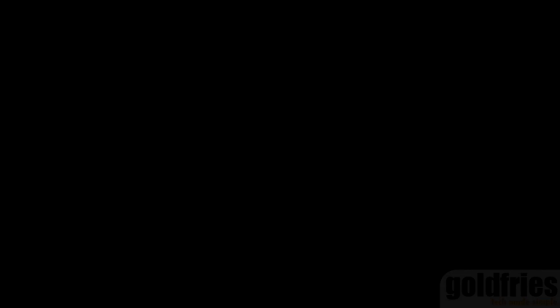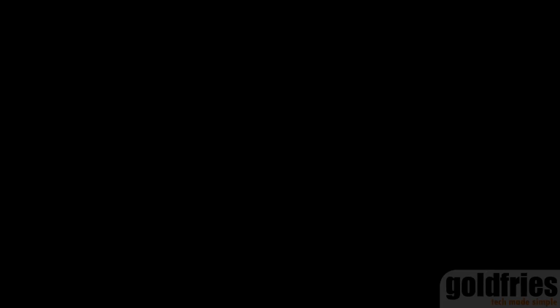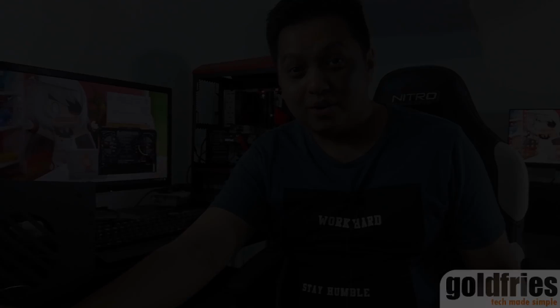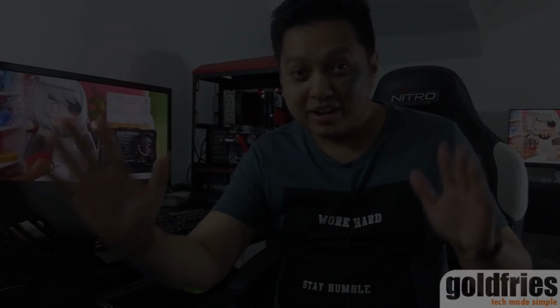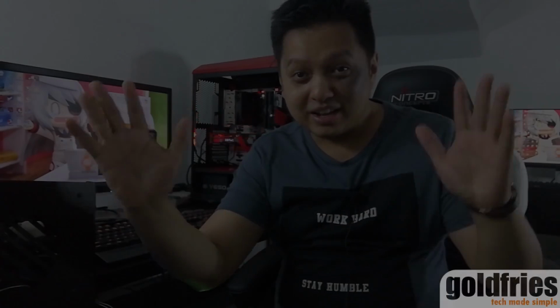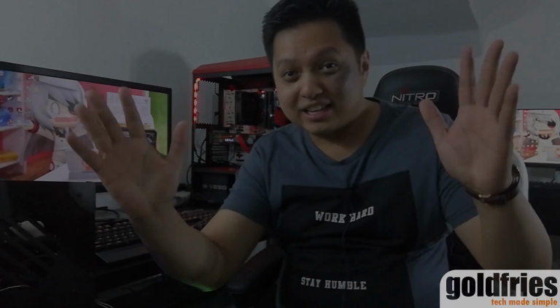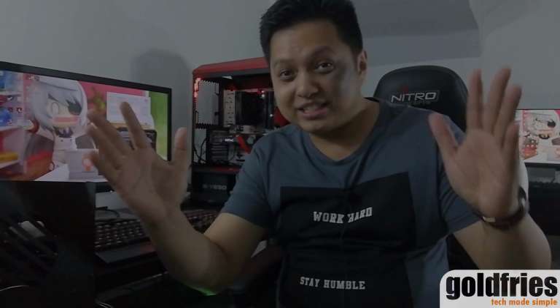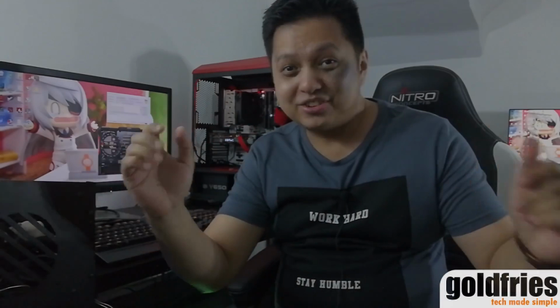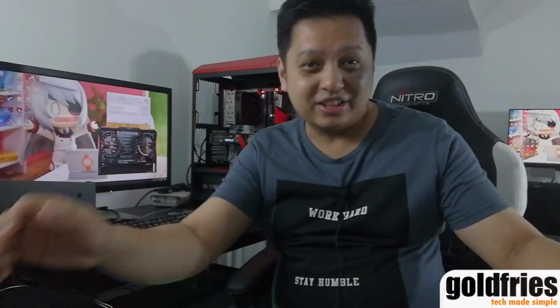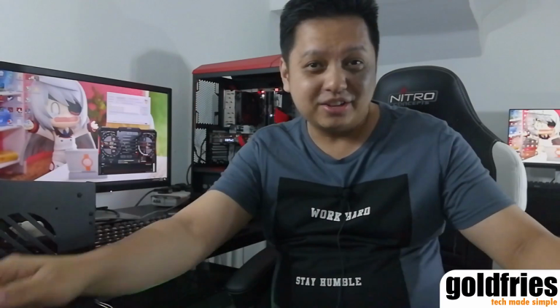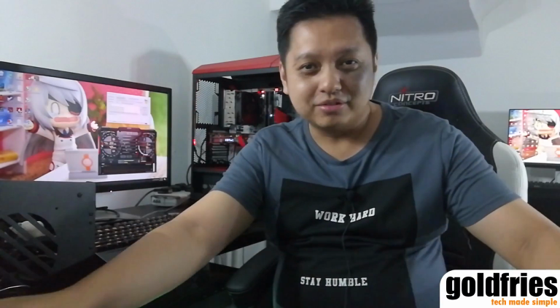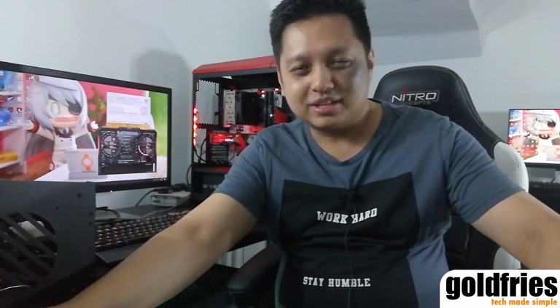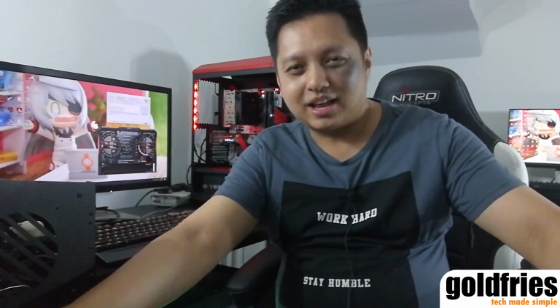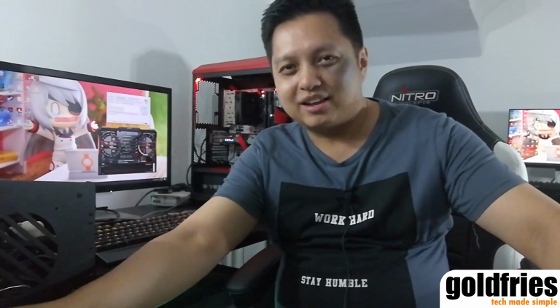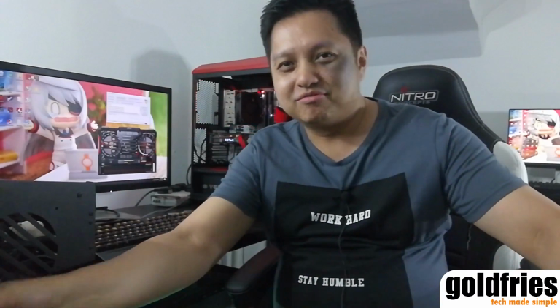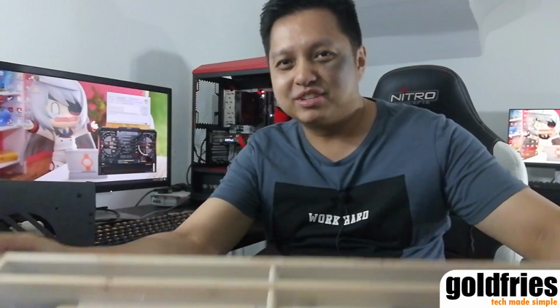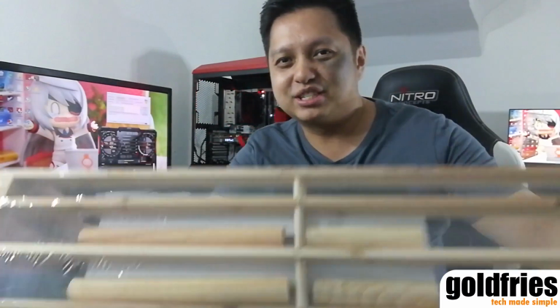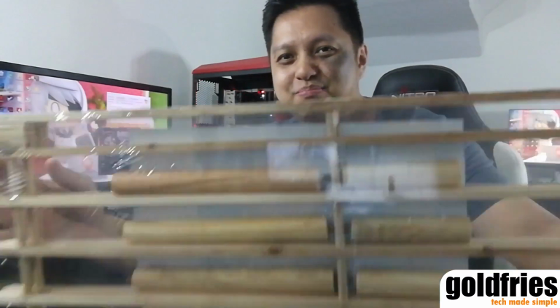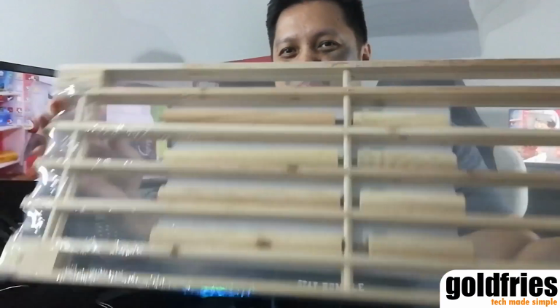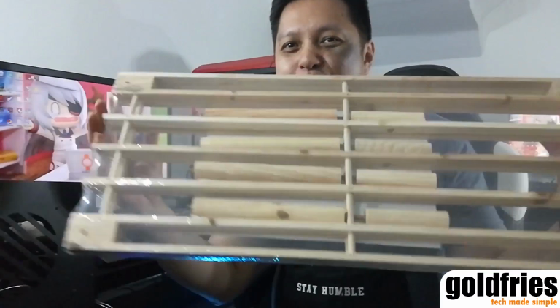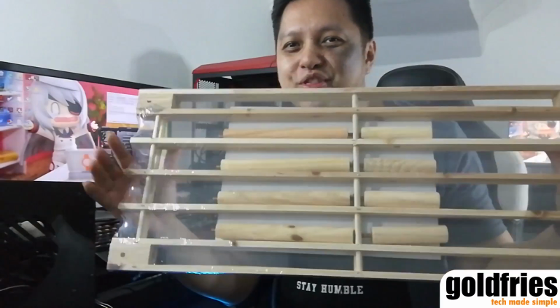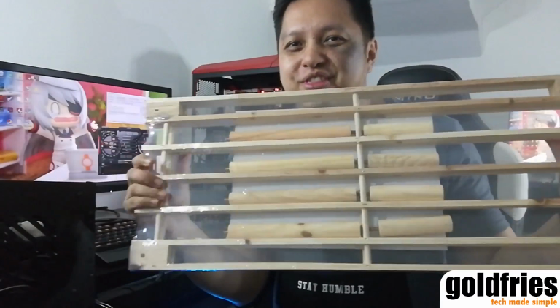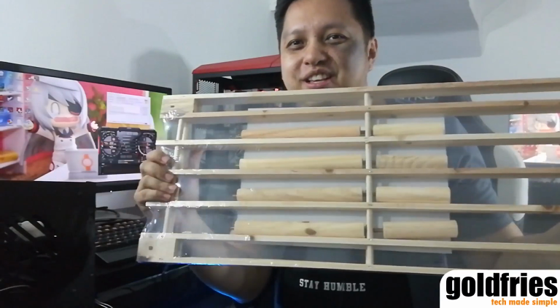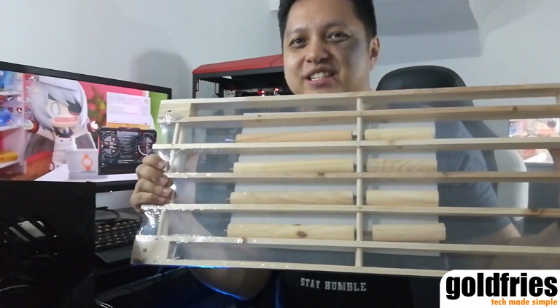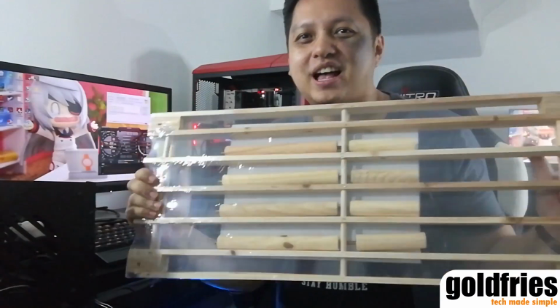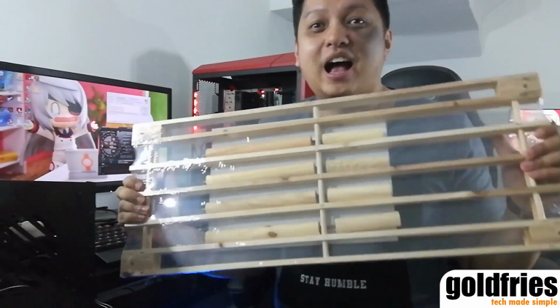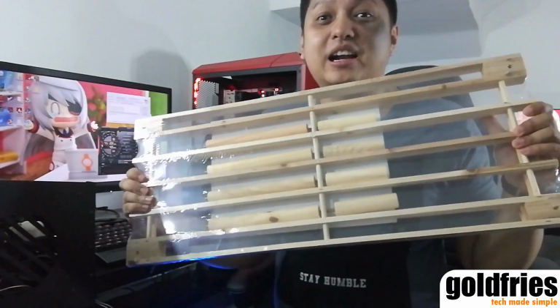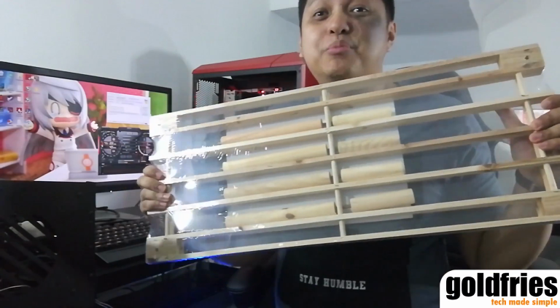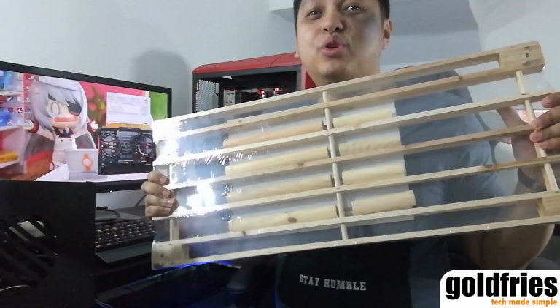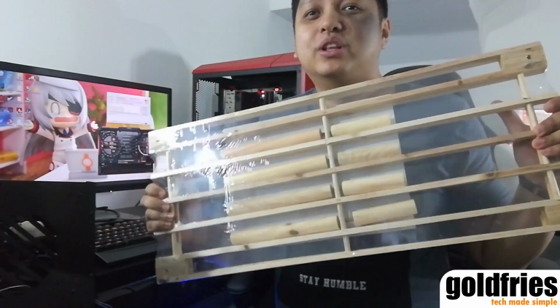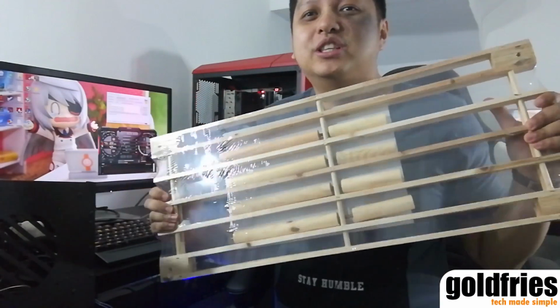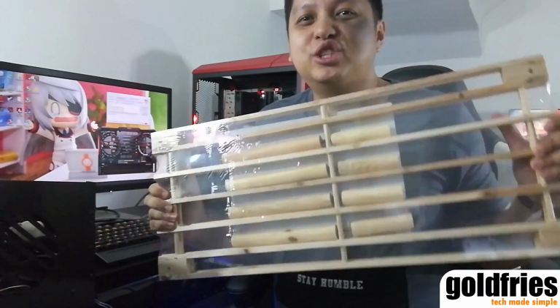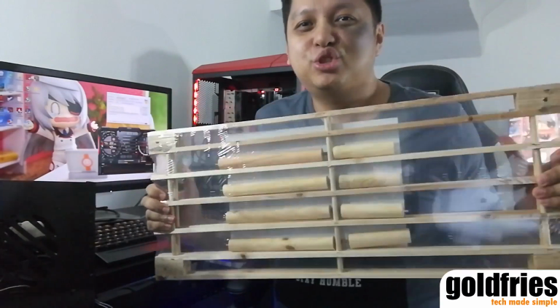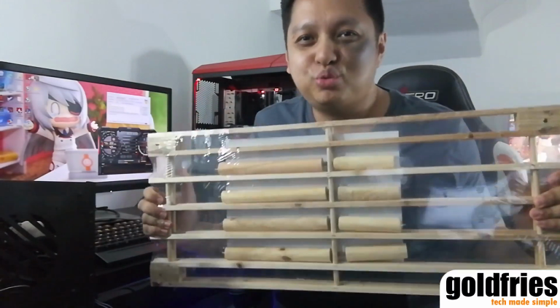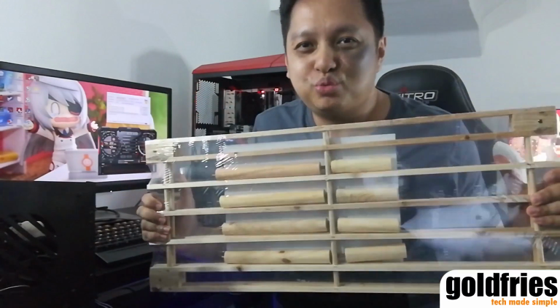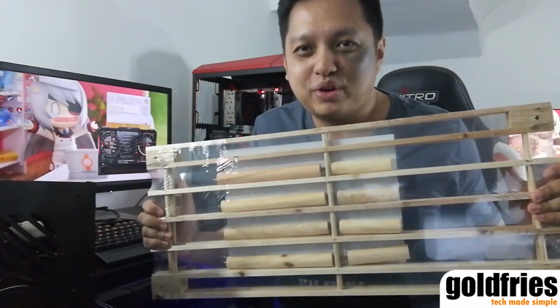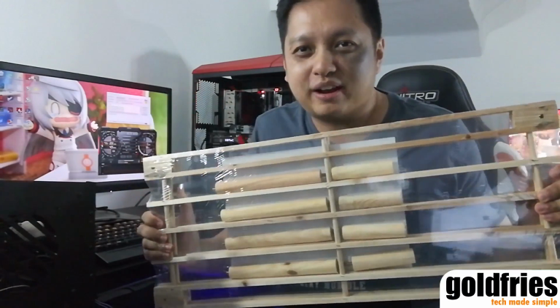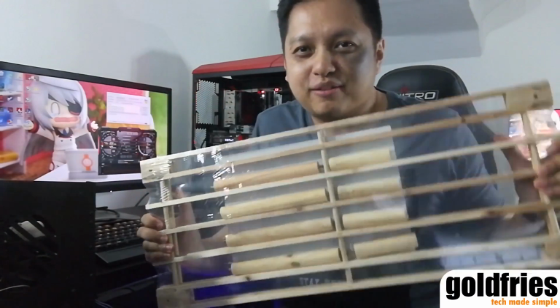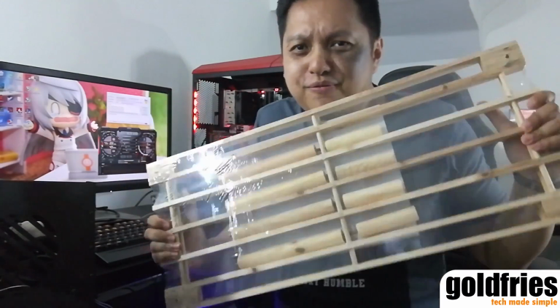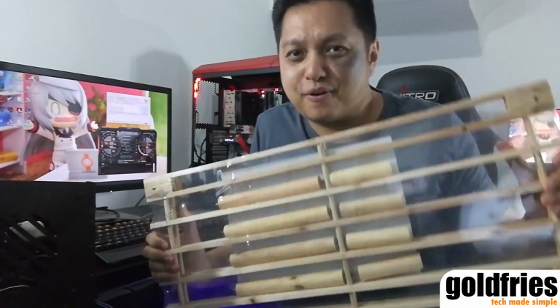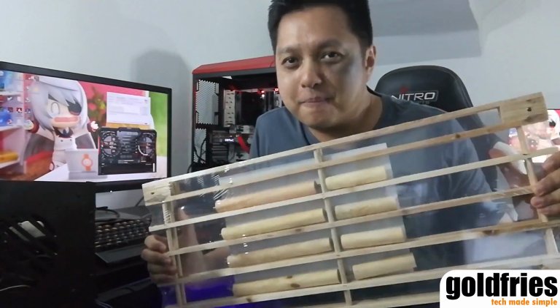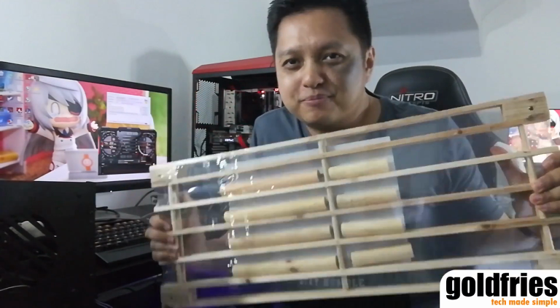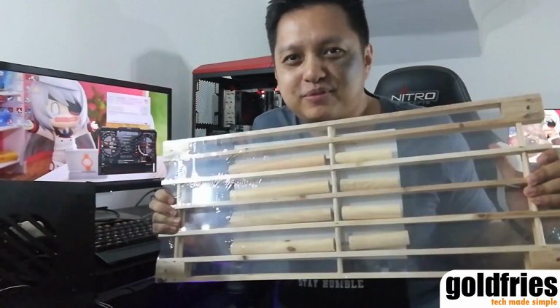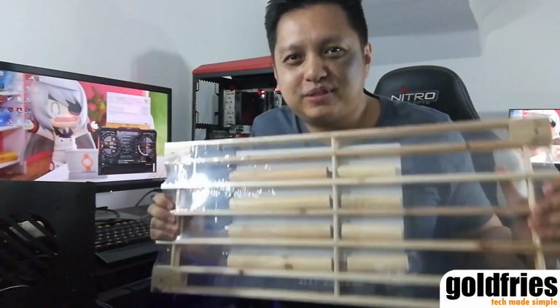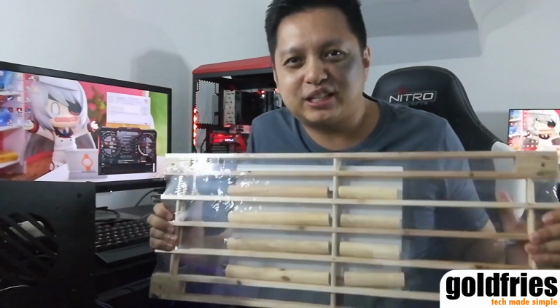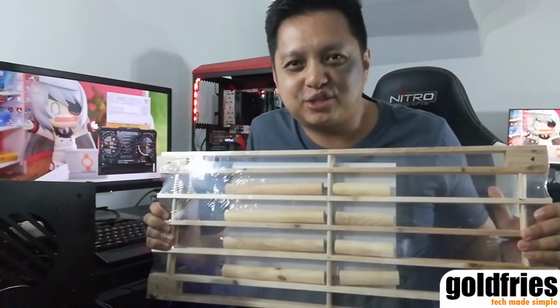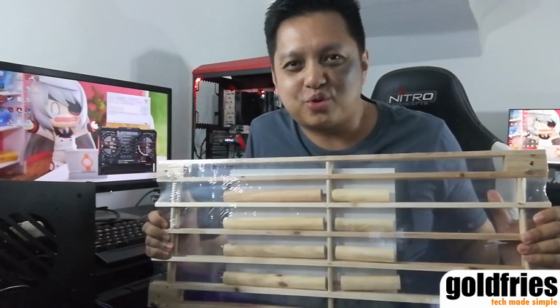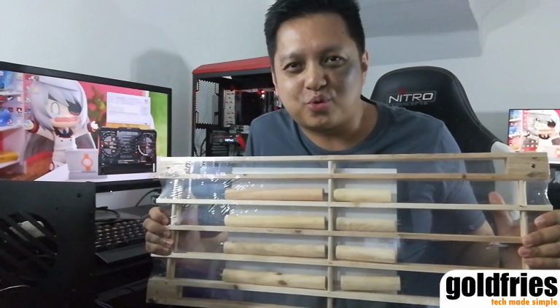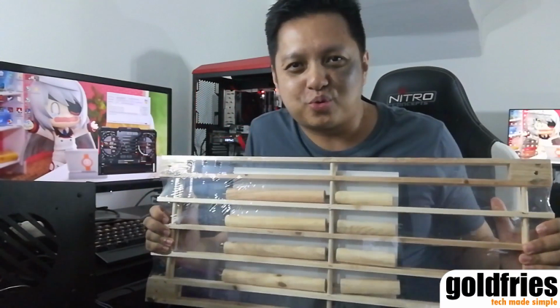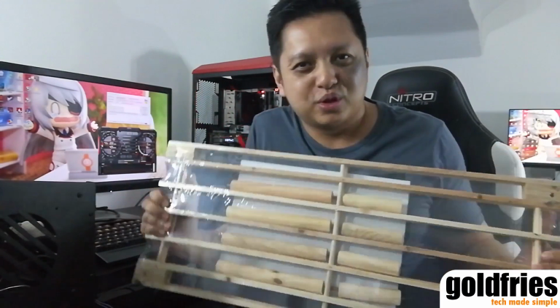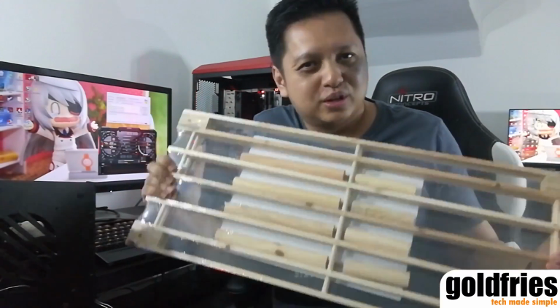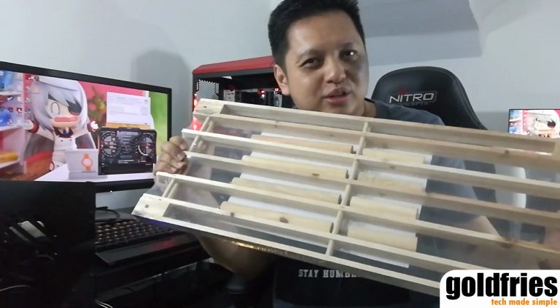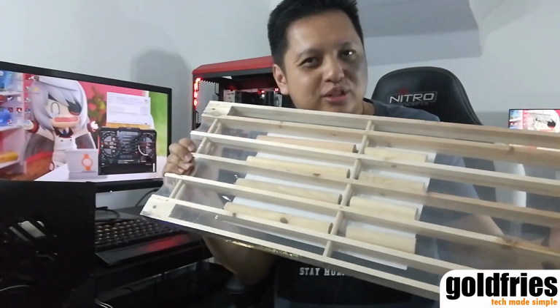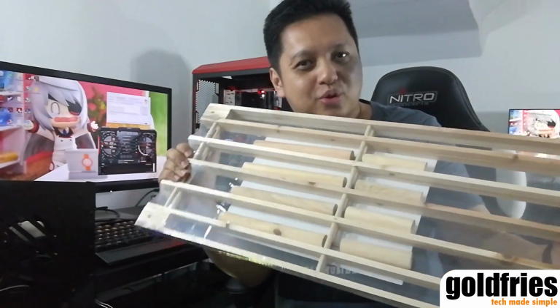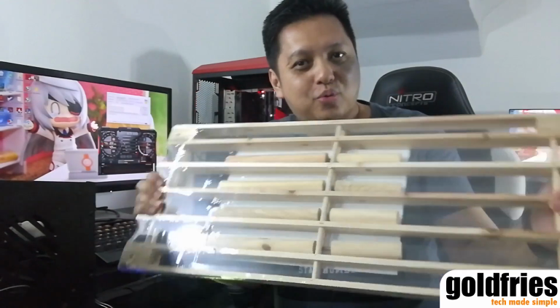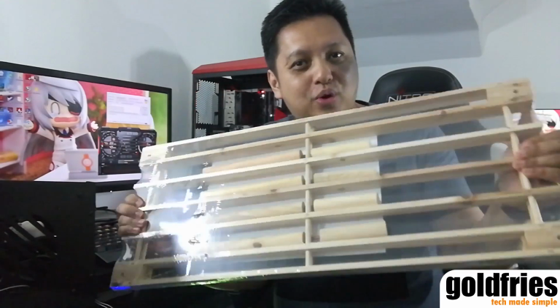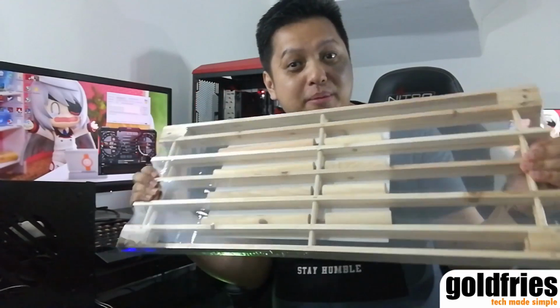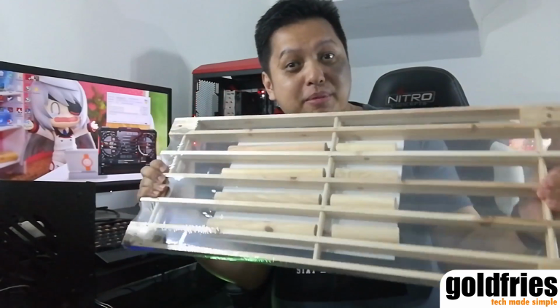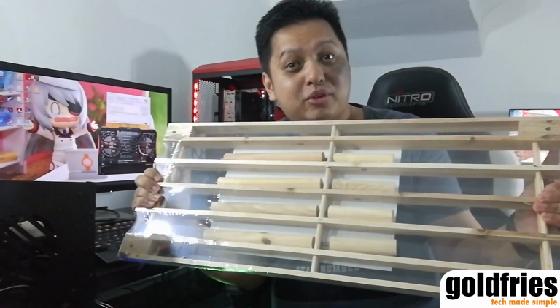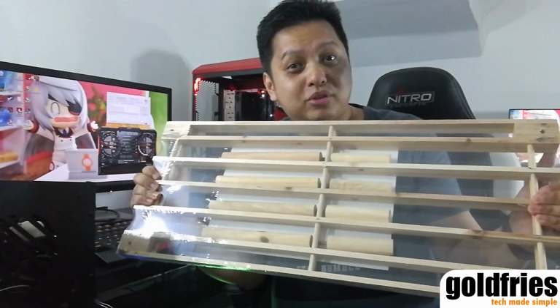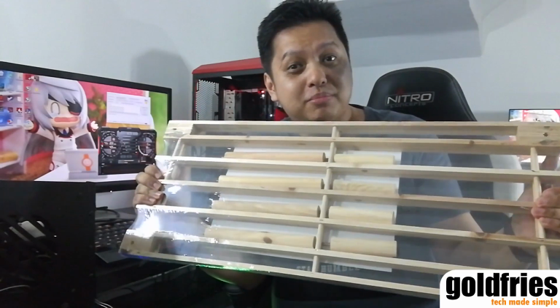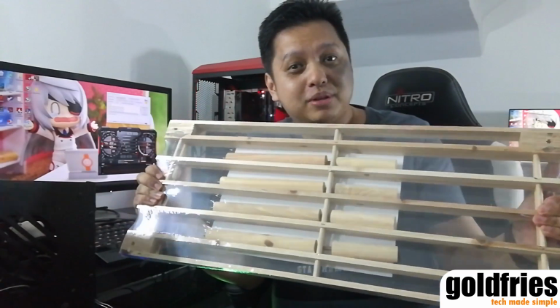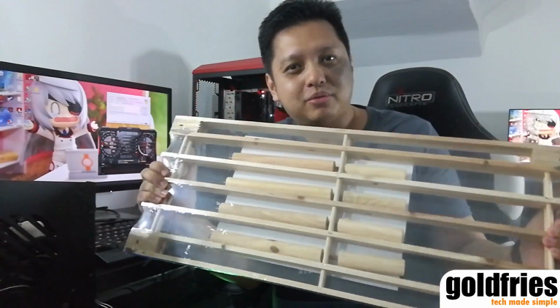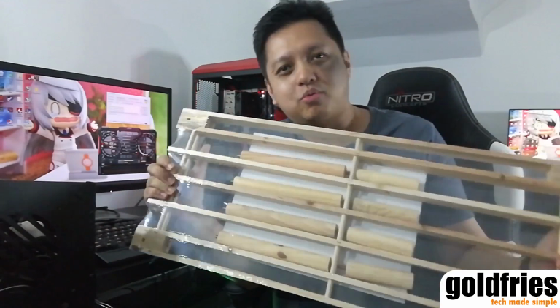Alright guys, great news! I just bought this RM20 shoe rack from Tesco. So what am I going to build?